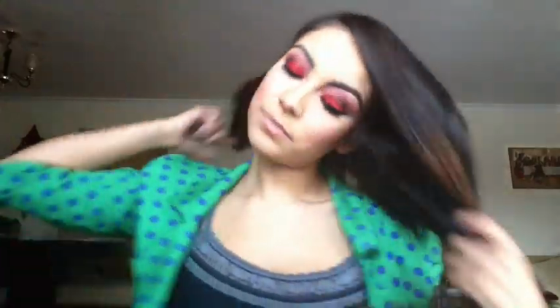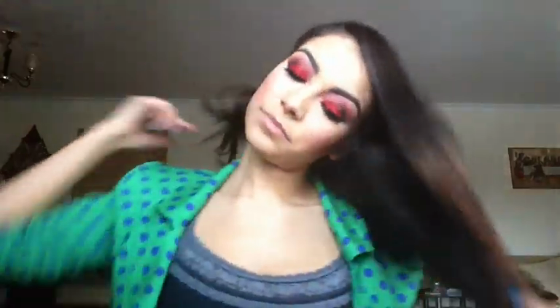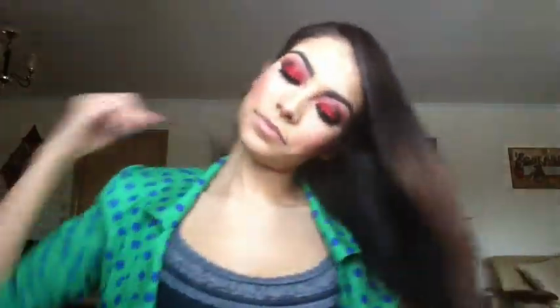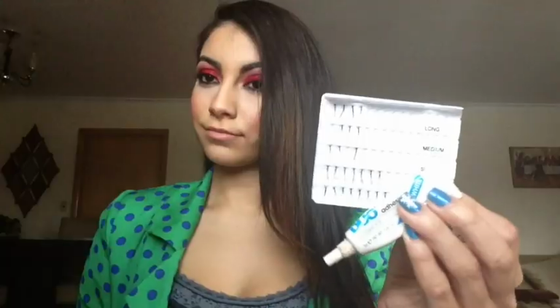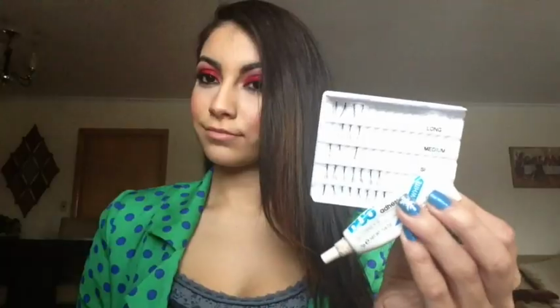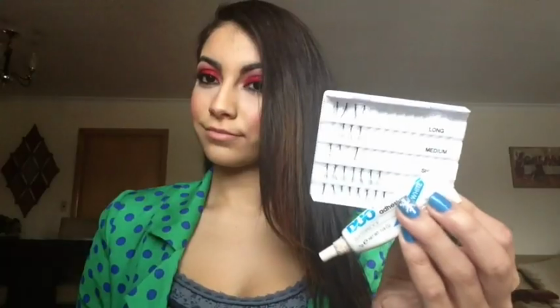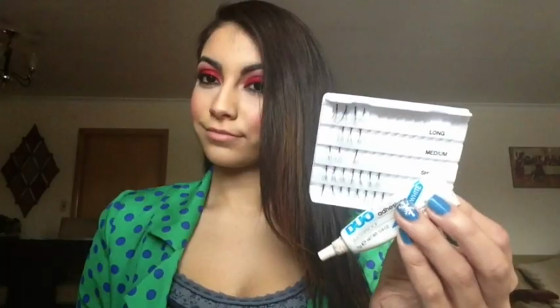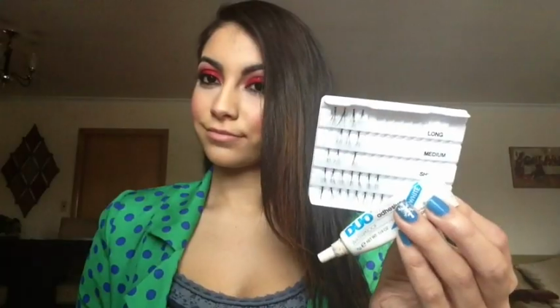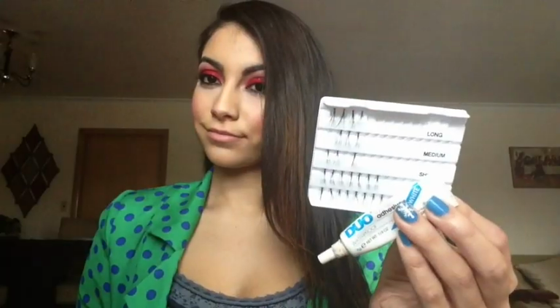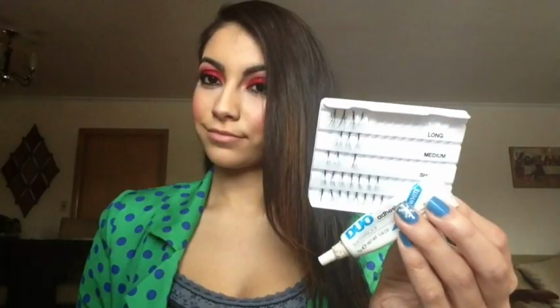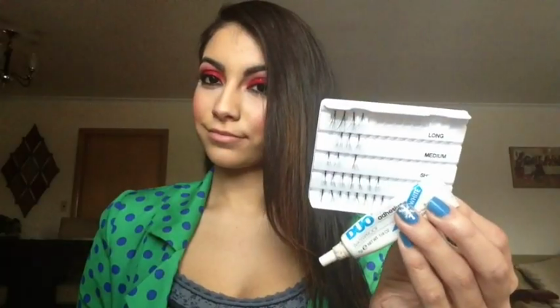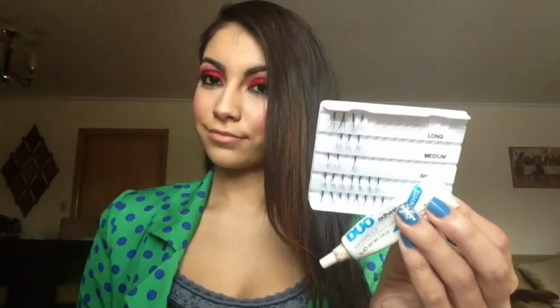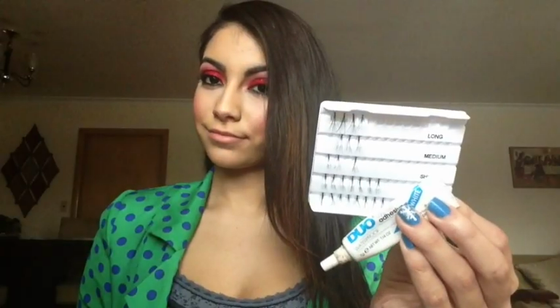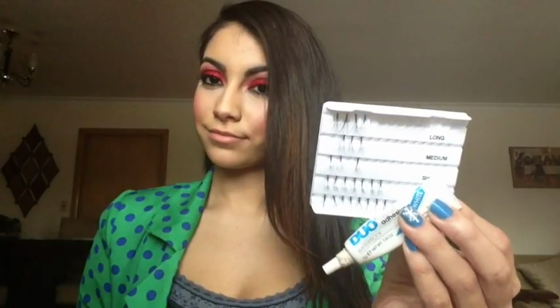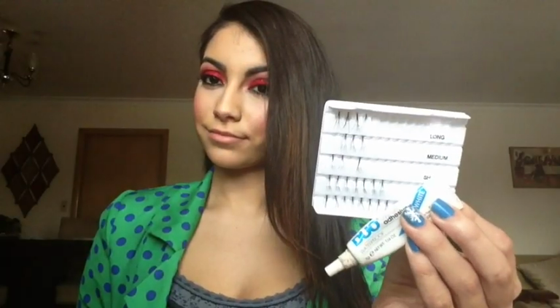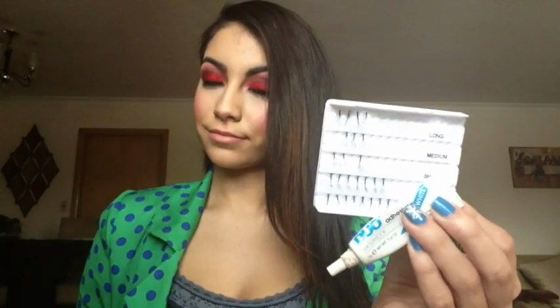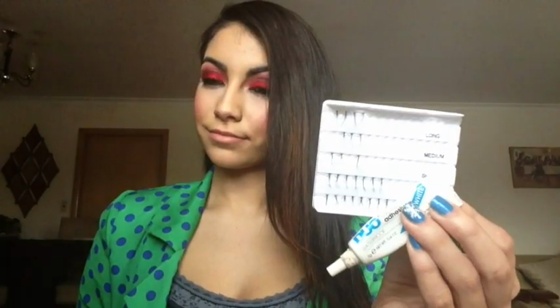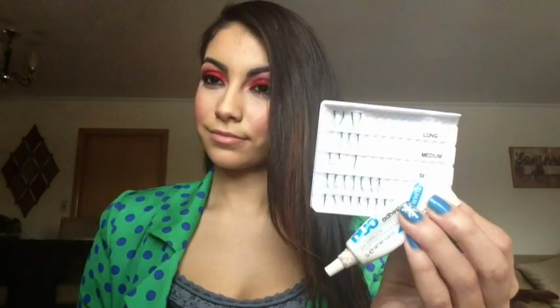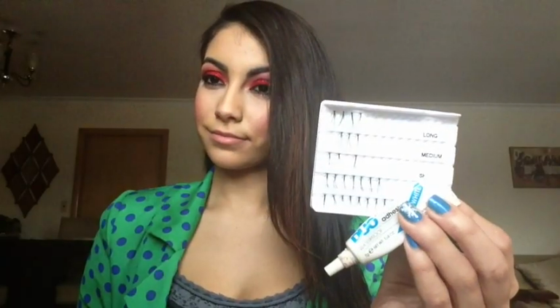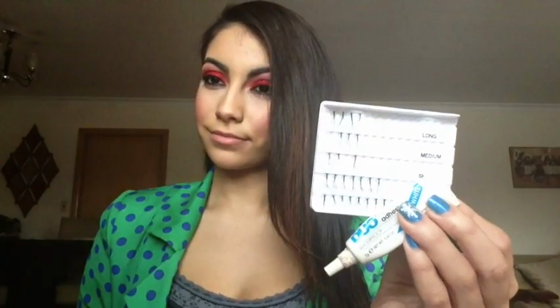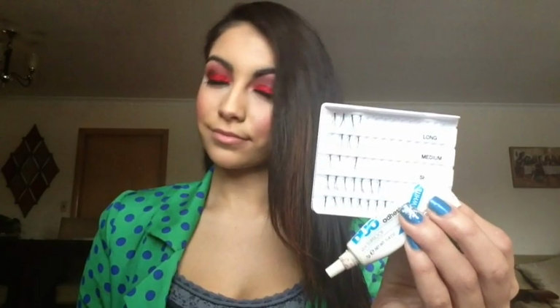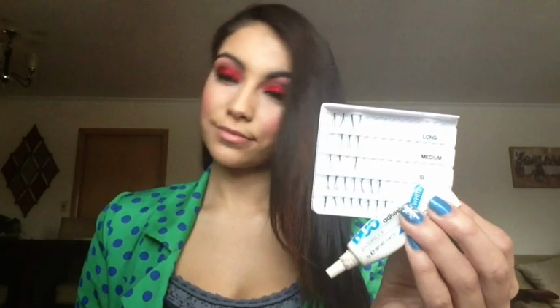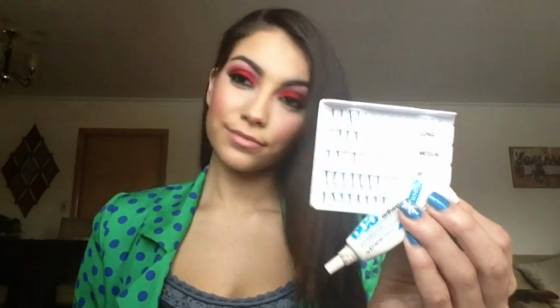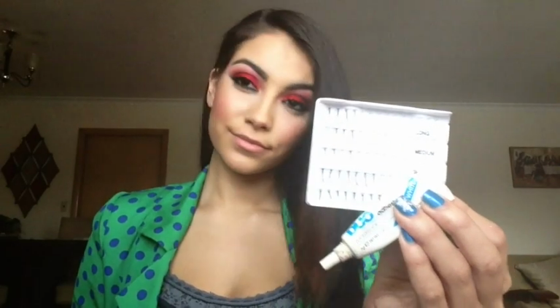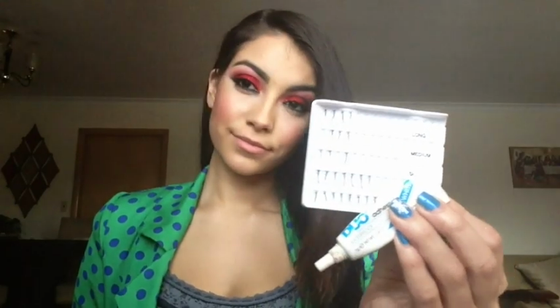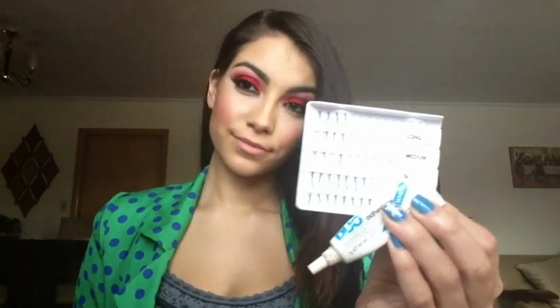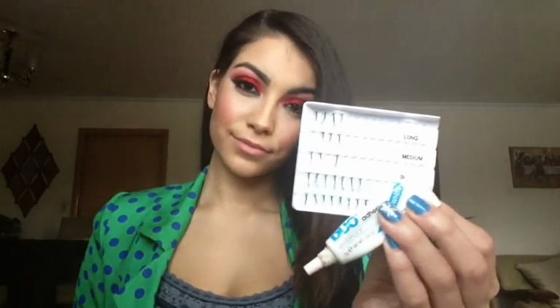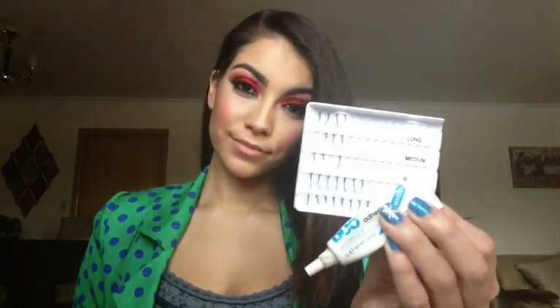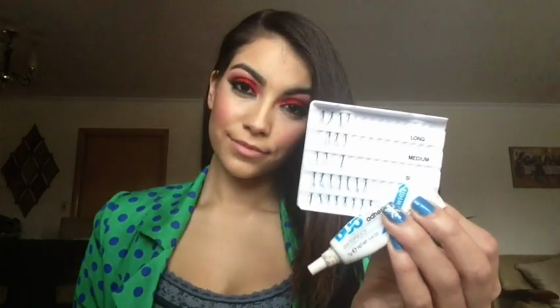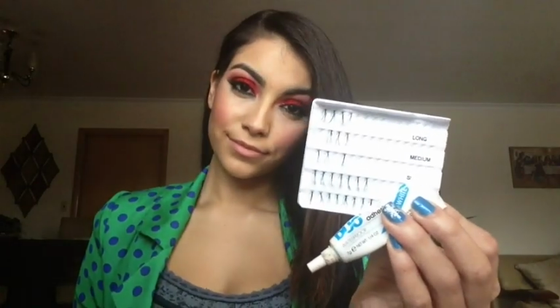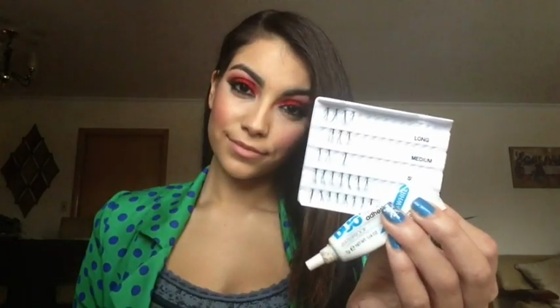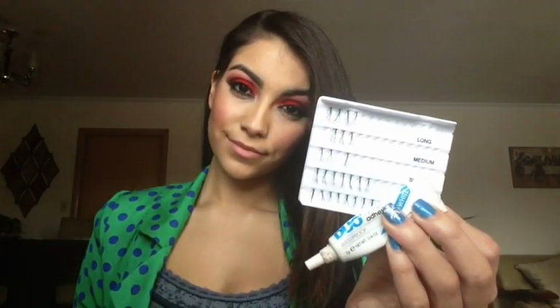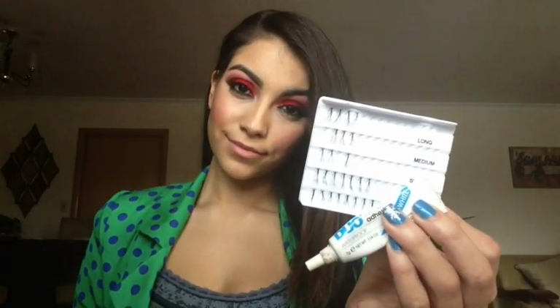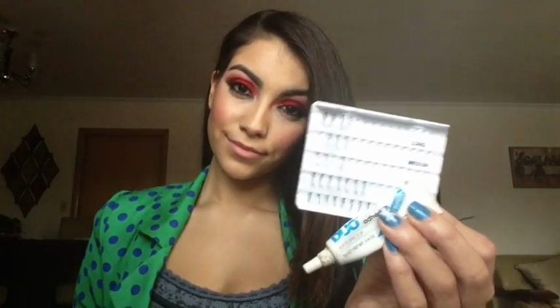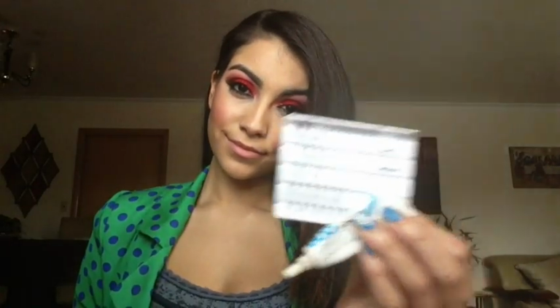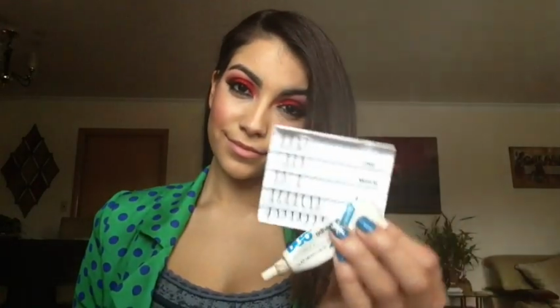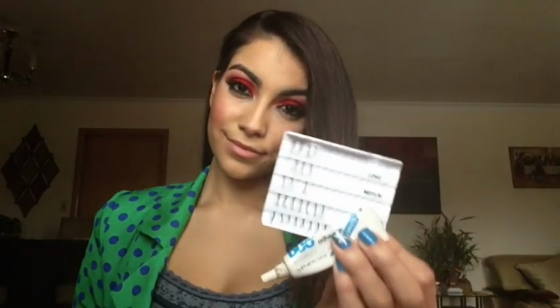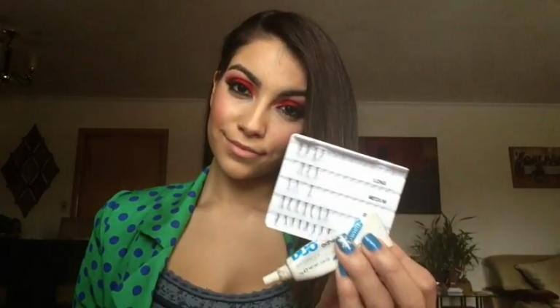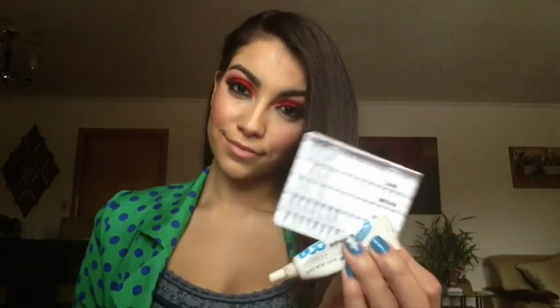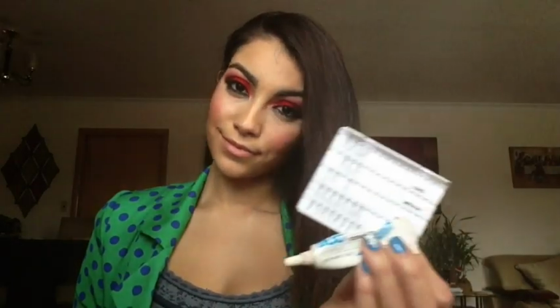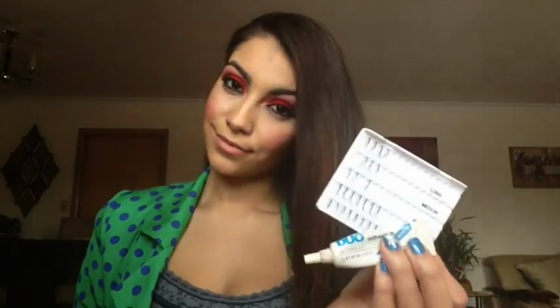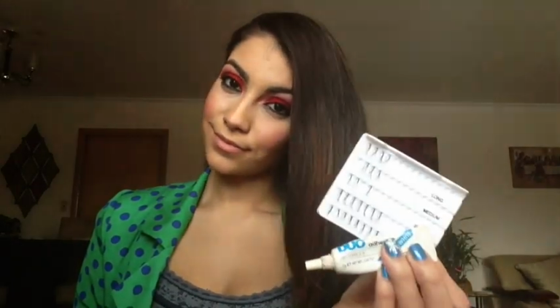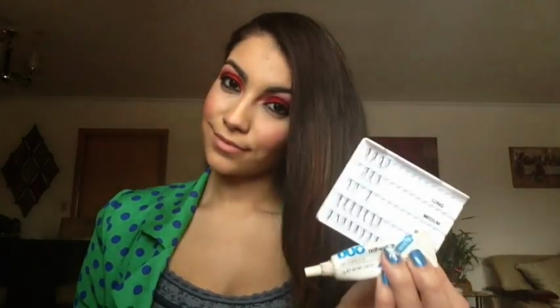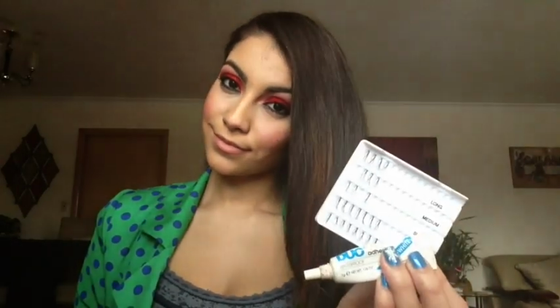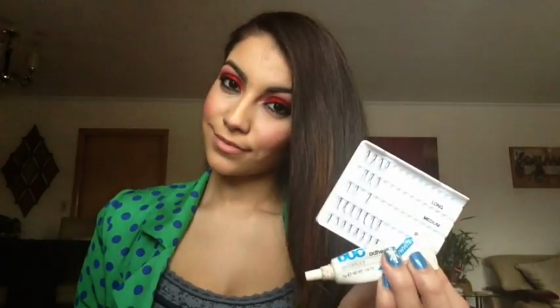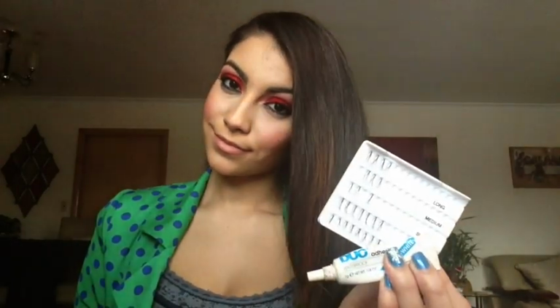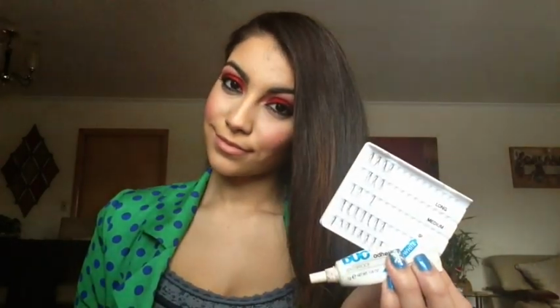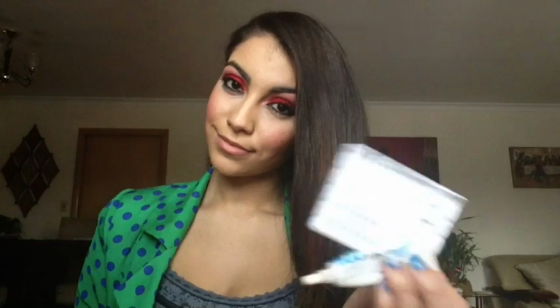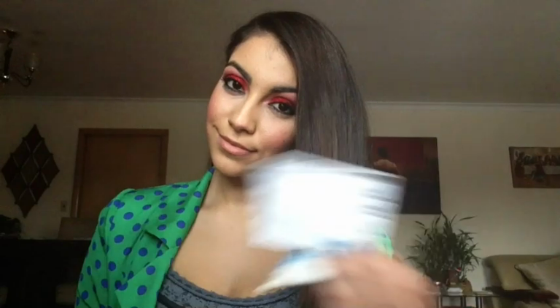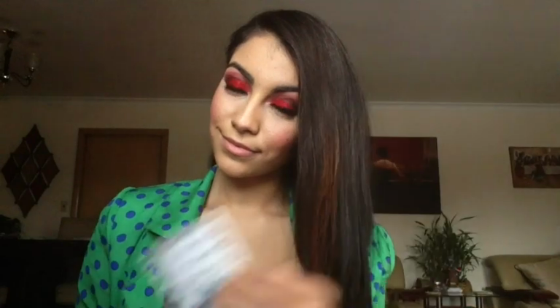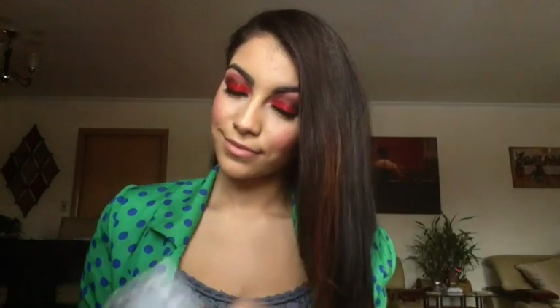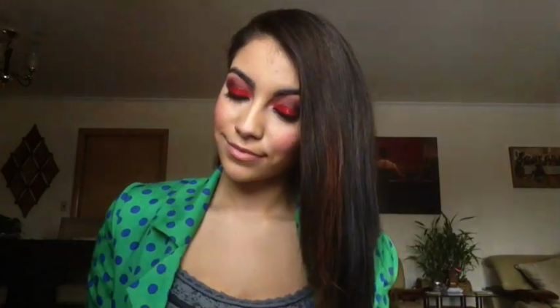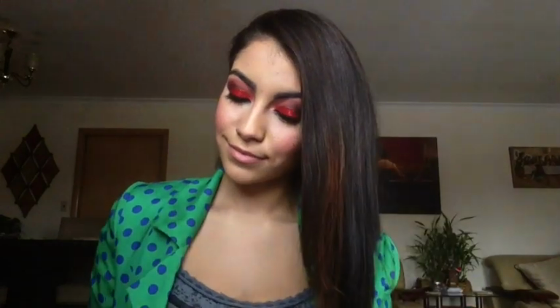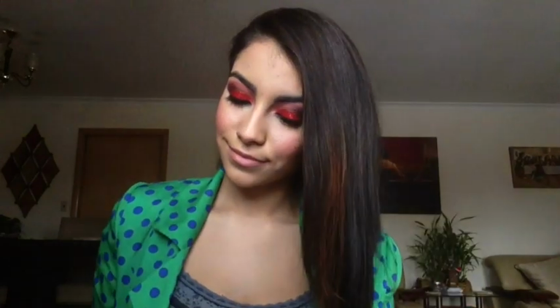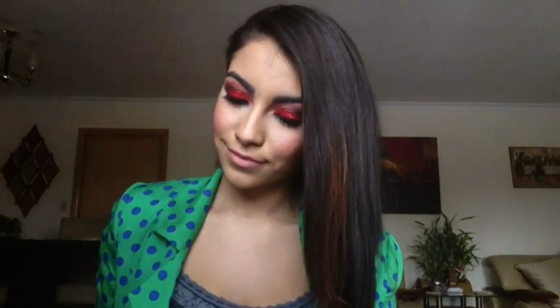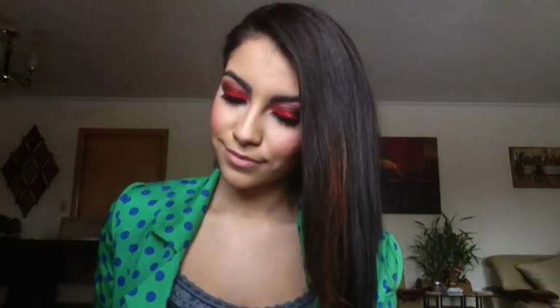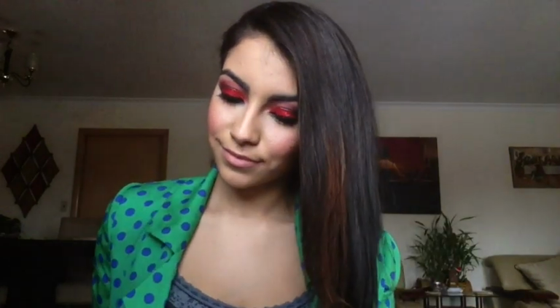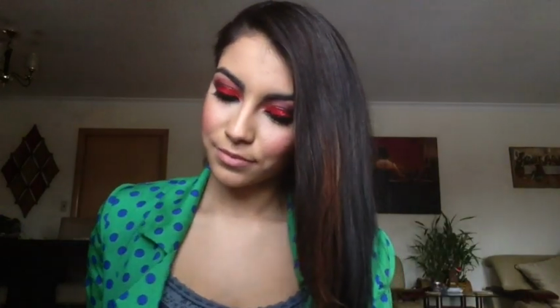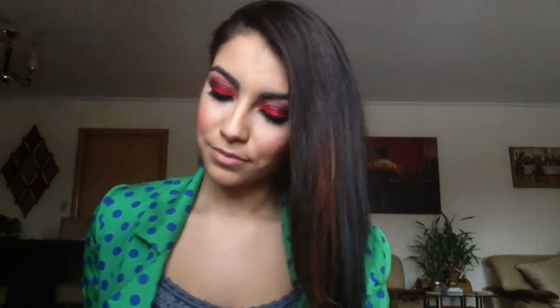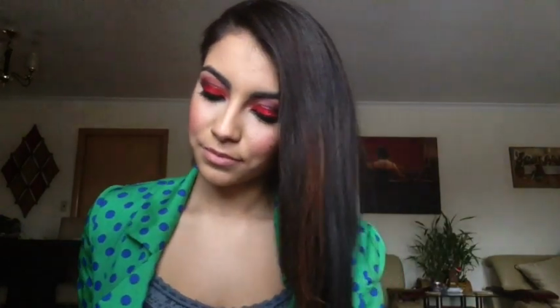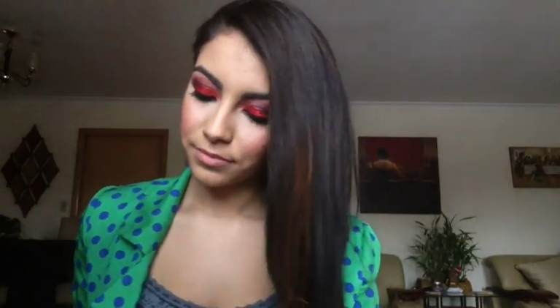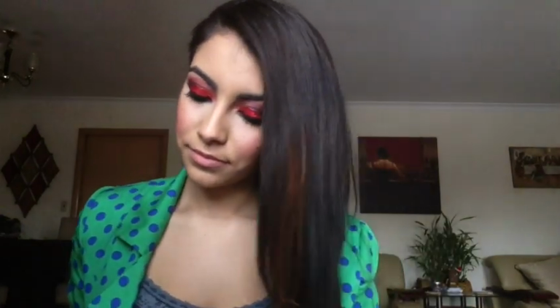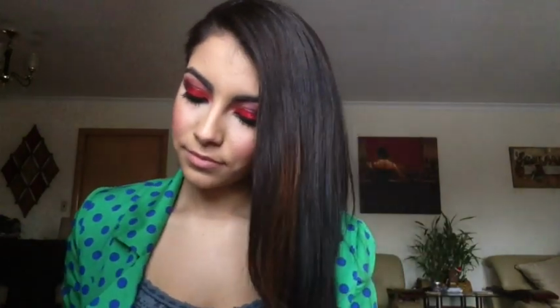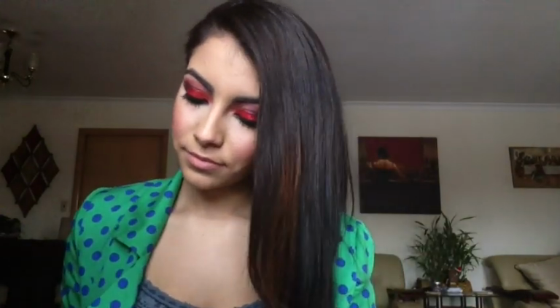I took my duo glue and these individual lashes — these are by Revlon. I'm gonna pop these babies on and I'll be right back.